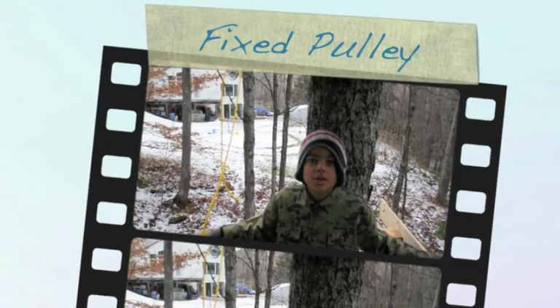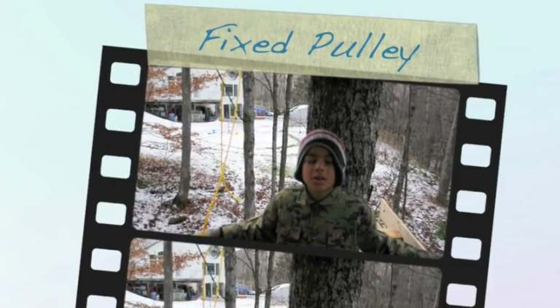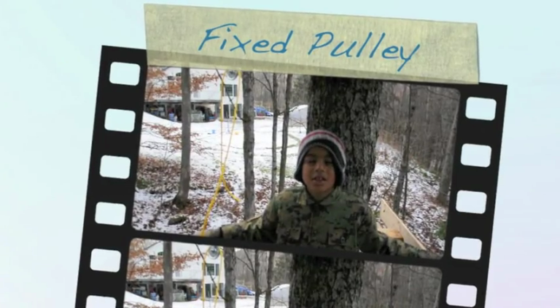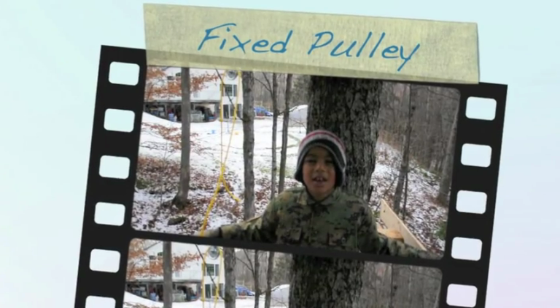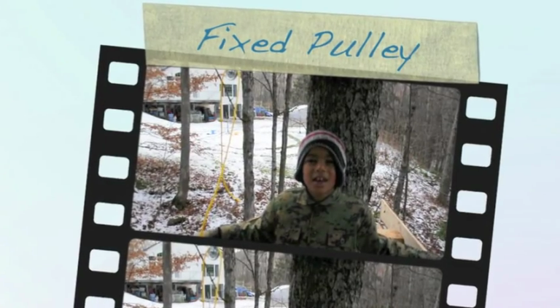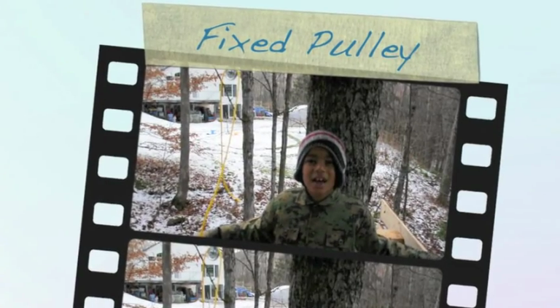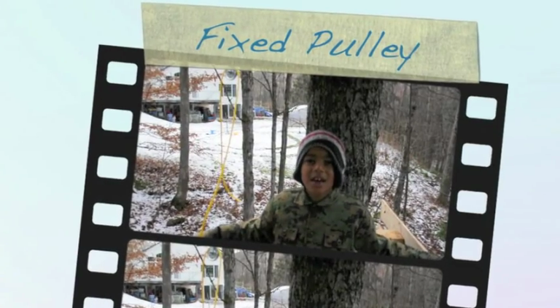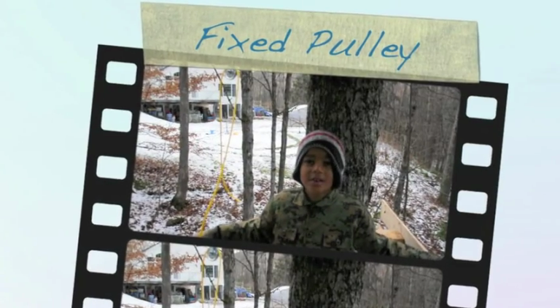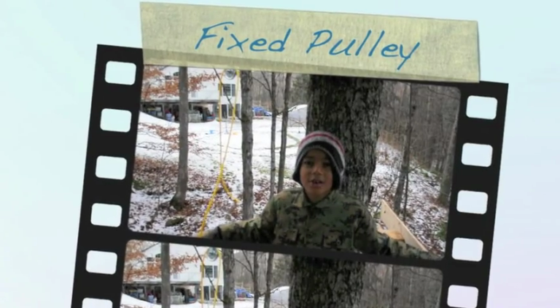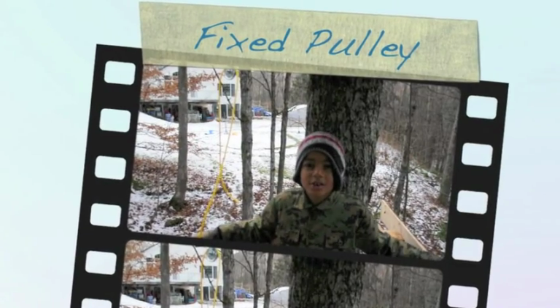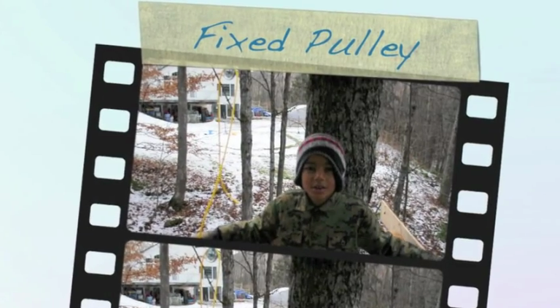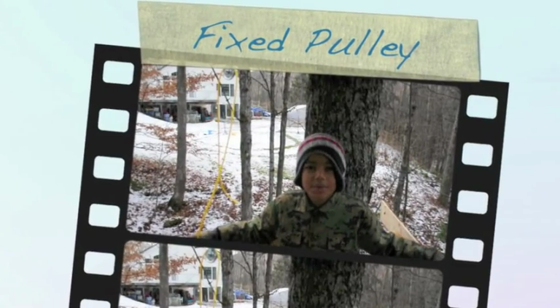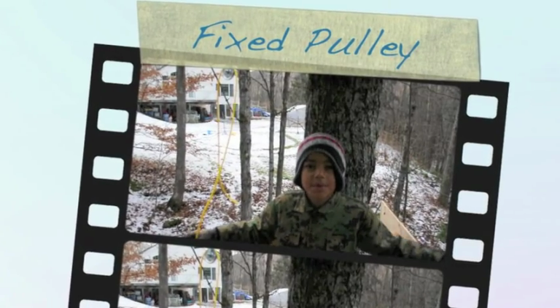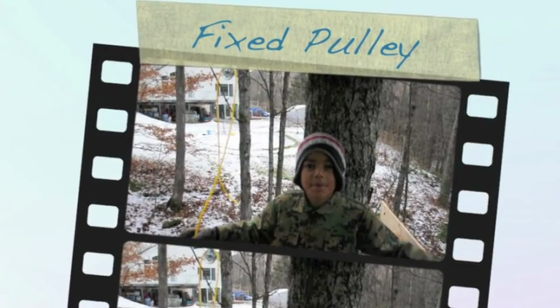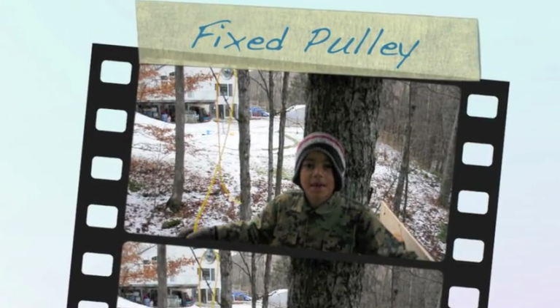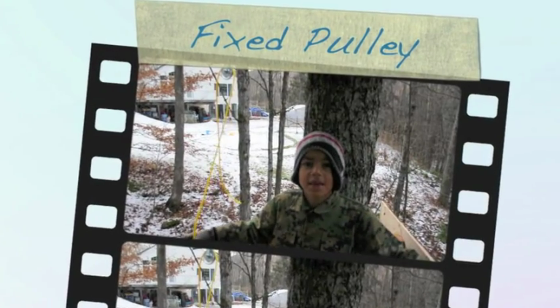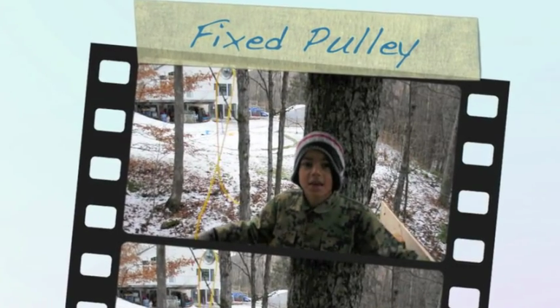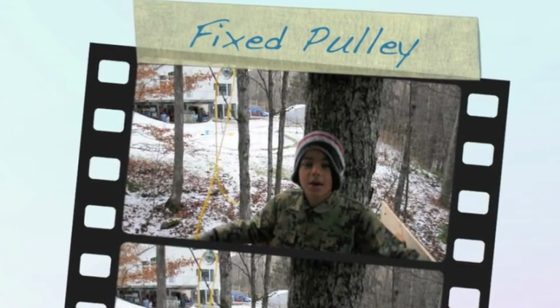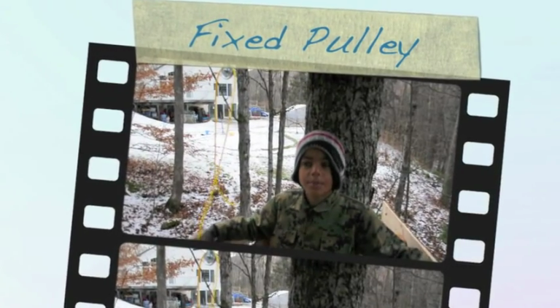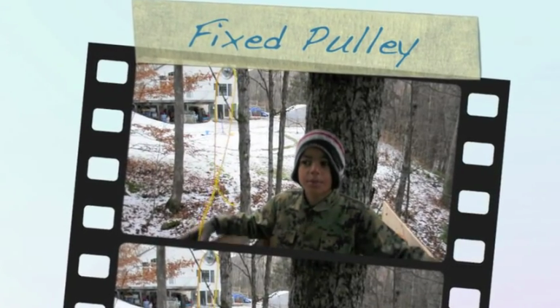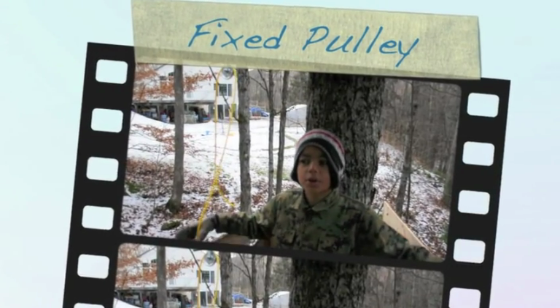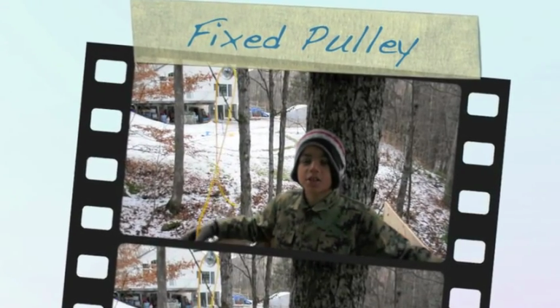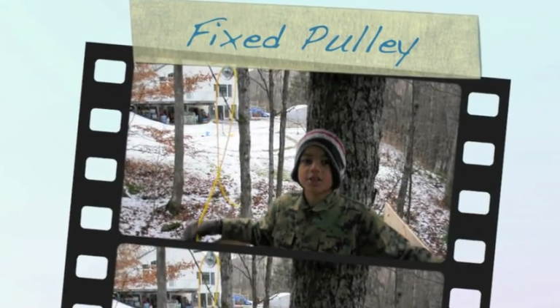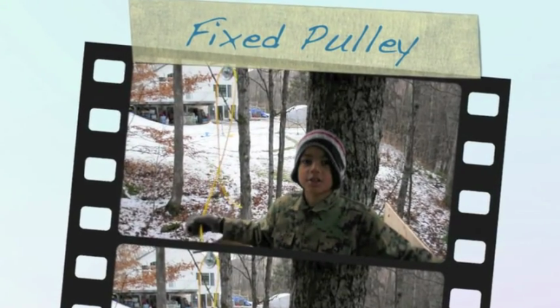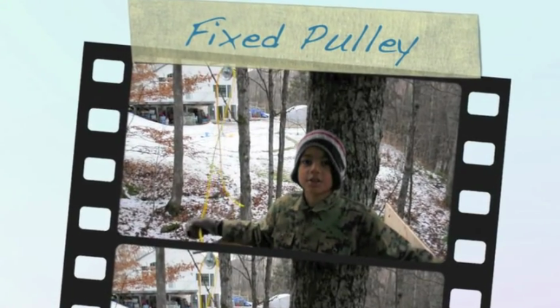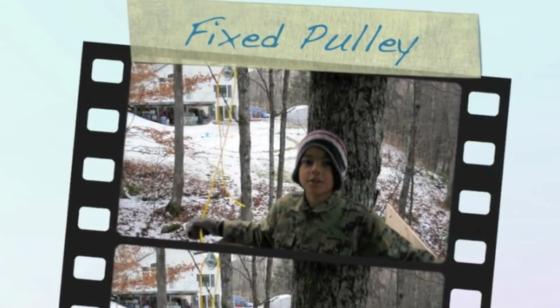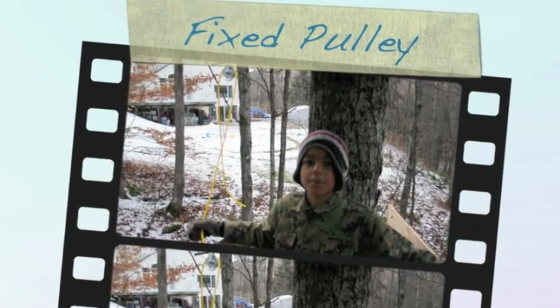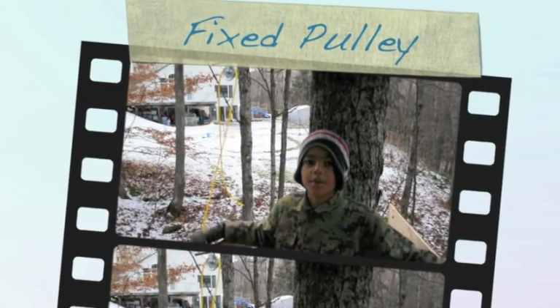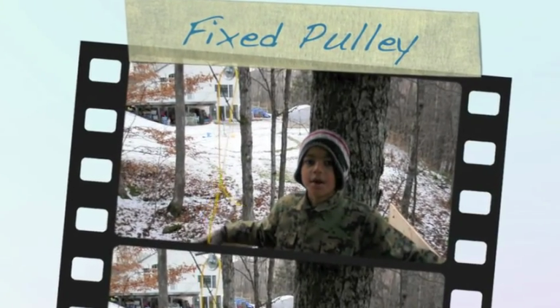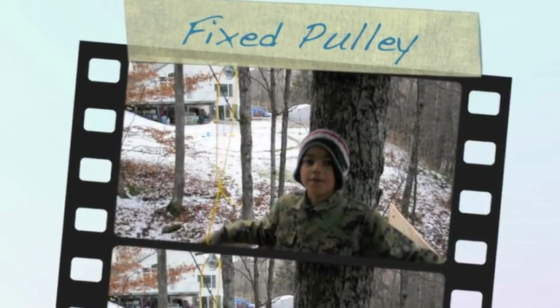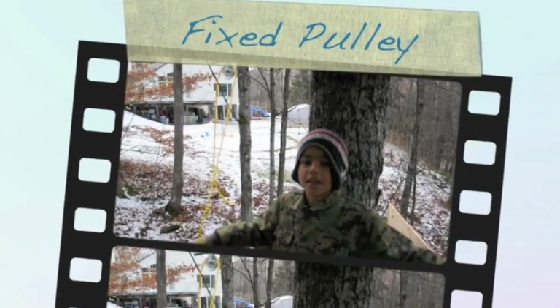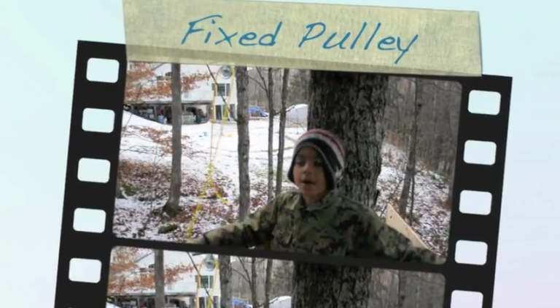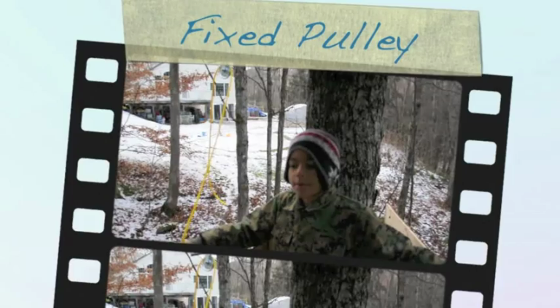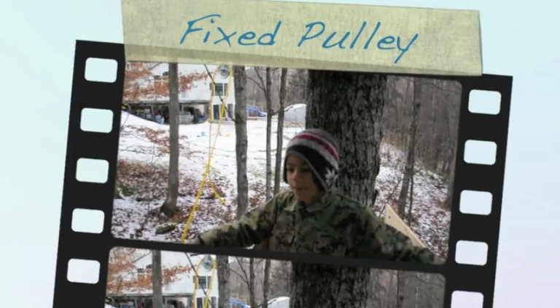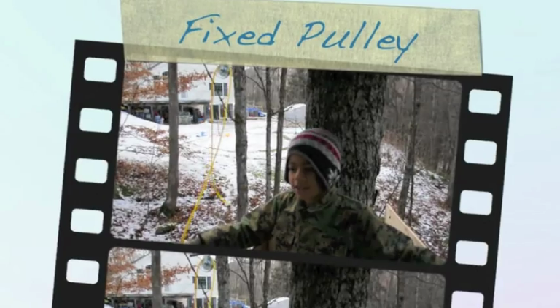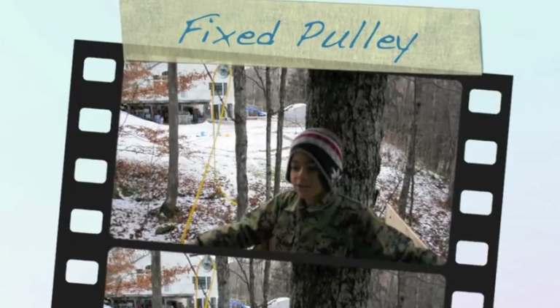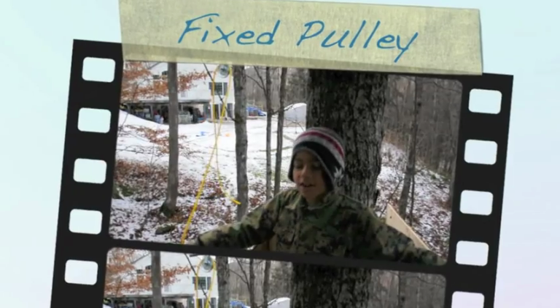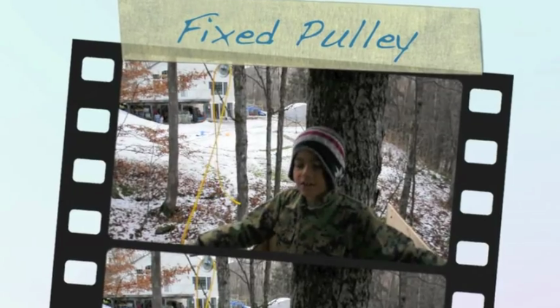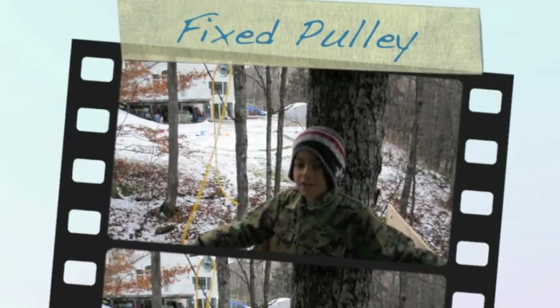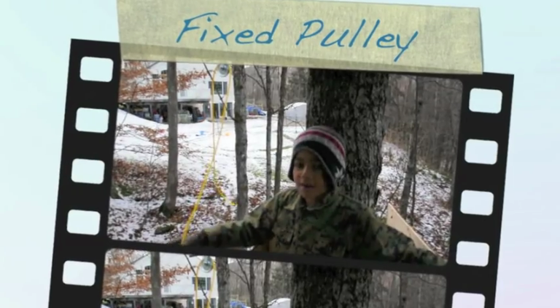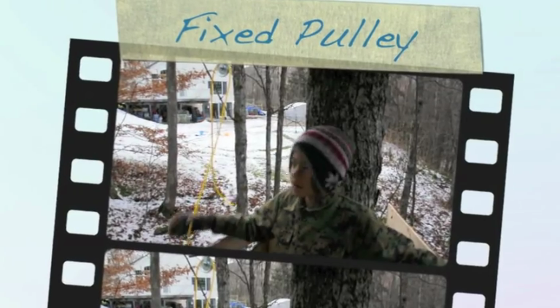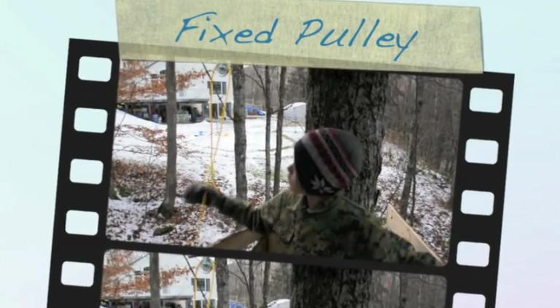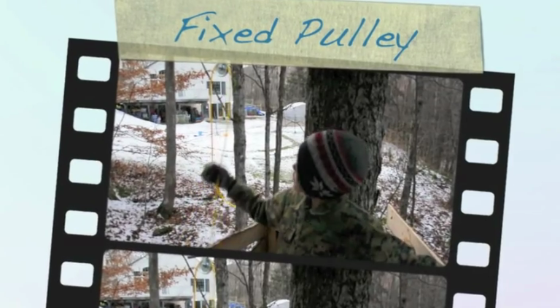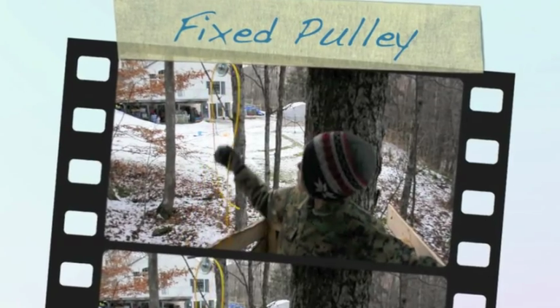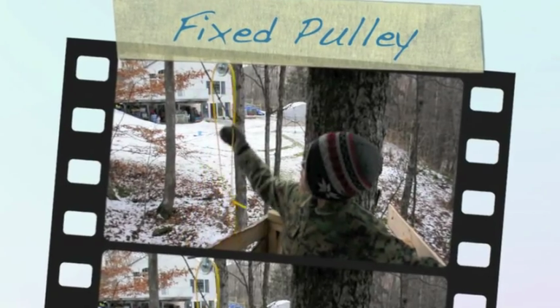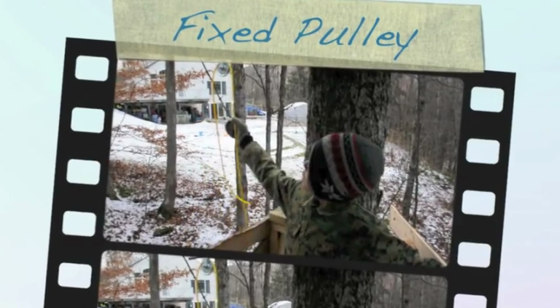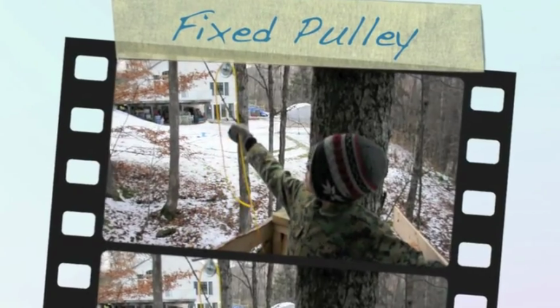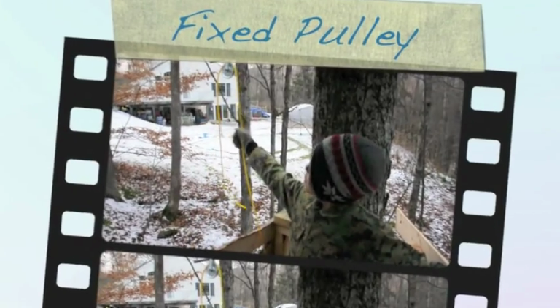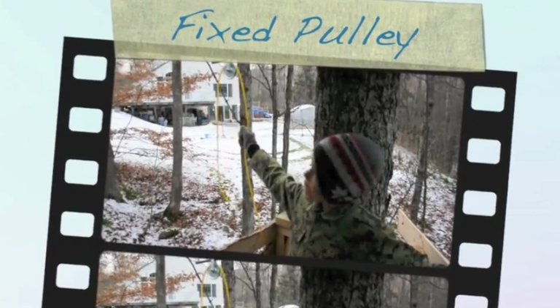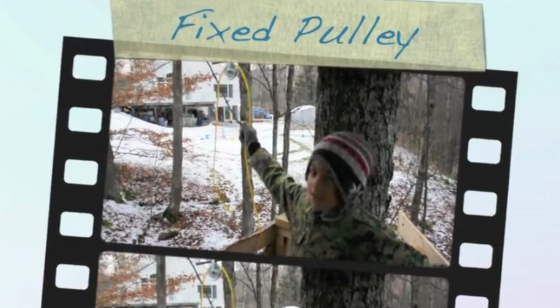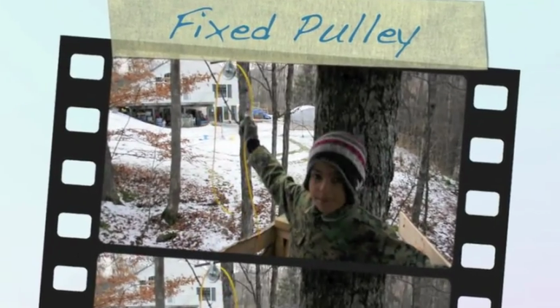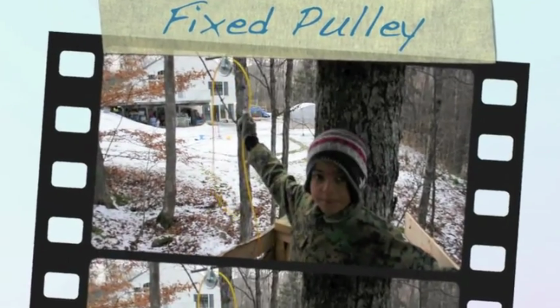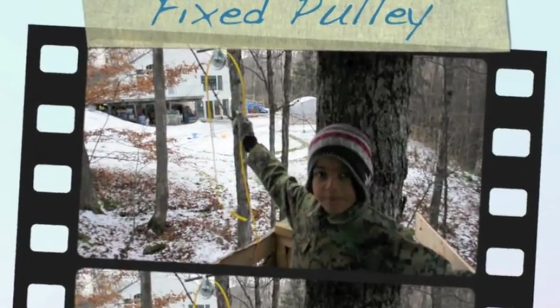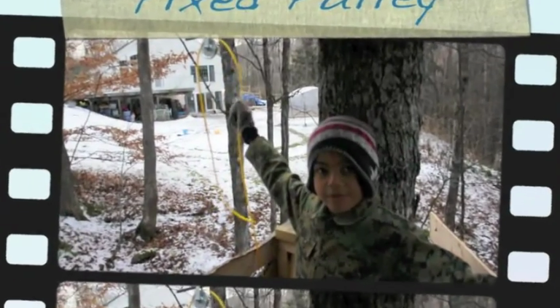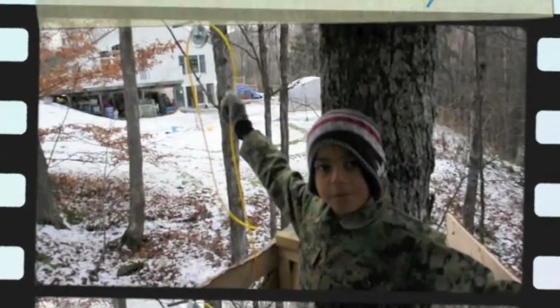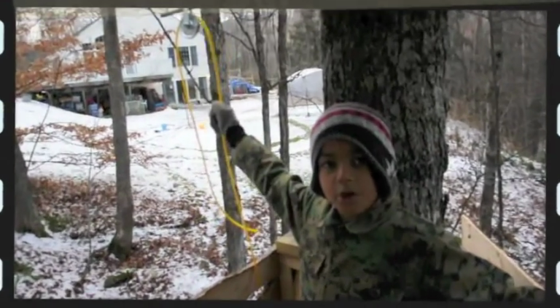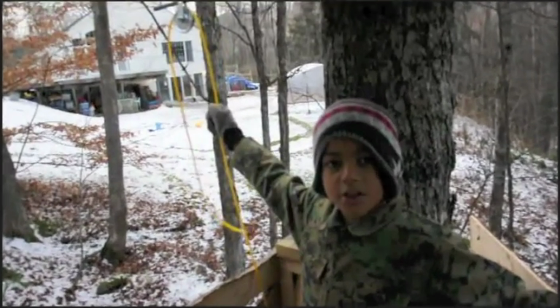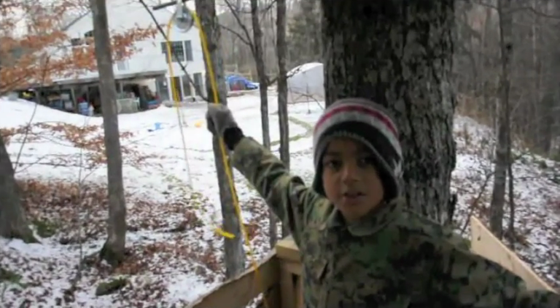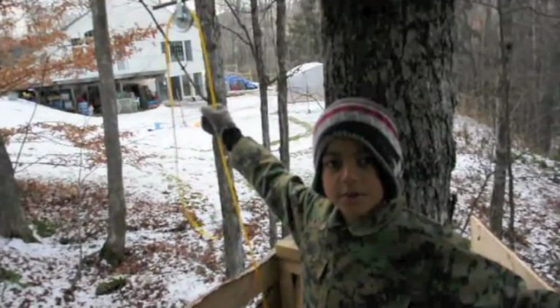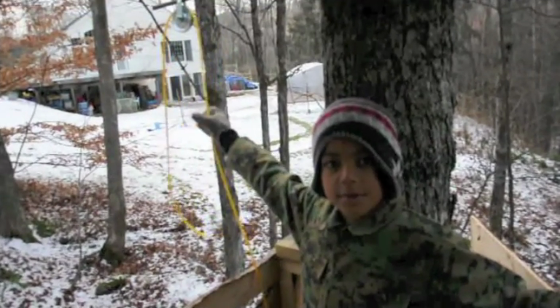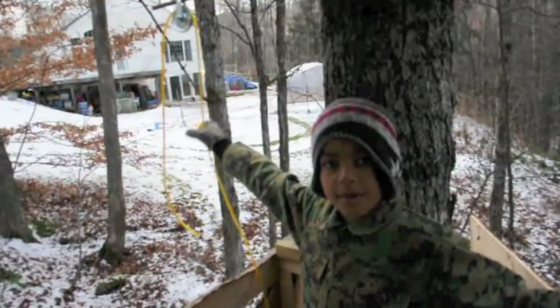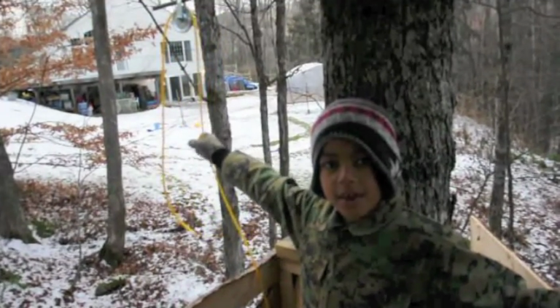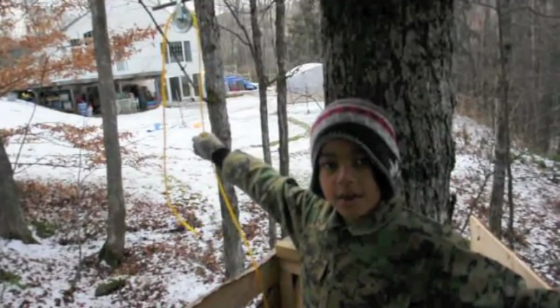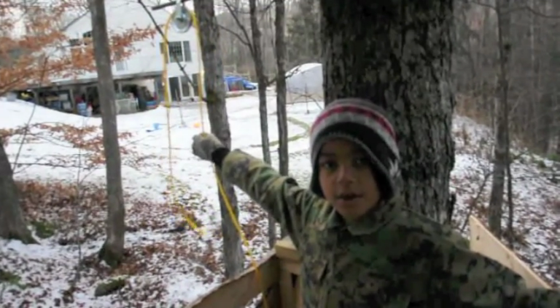Today I am going to be making a pulley system. Right now I am in my treehouse and I am going to be making a pulley system right here.